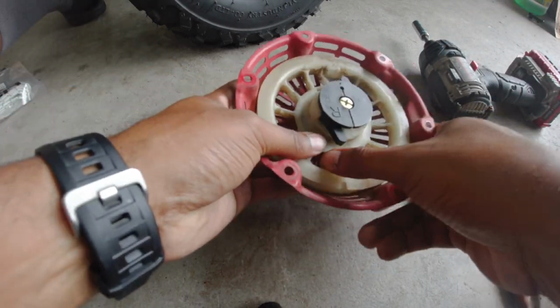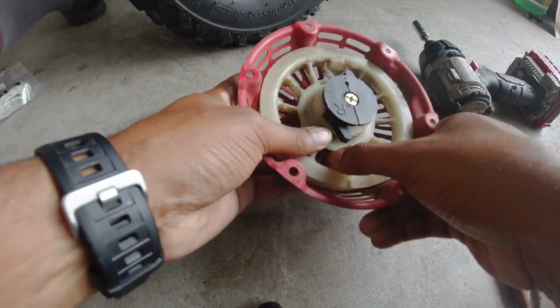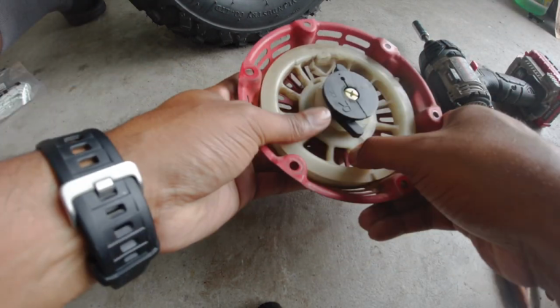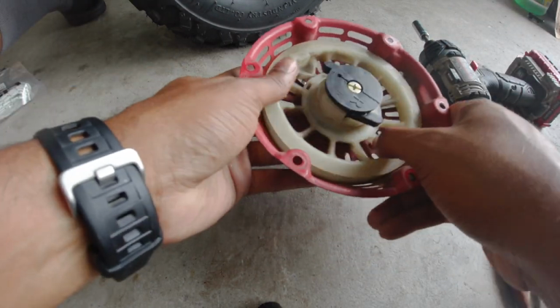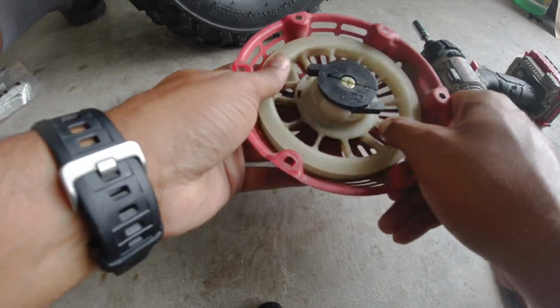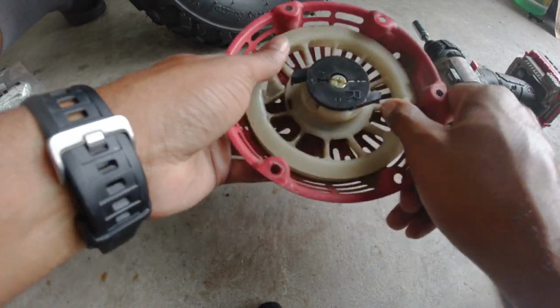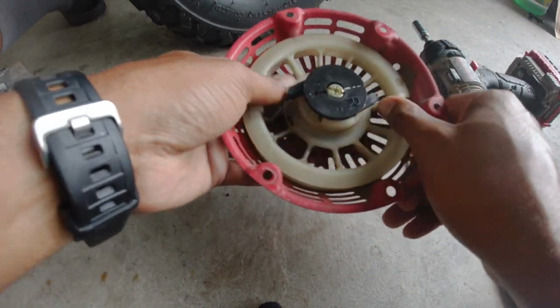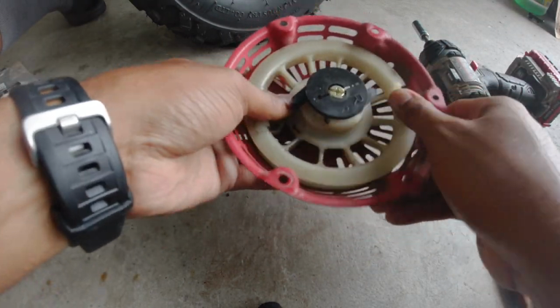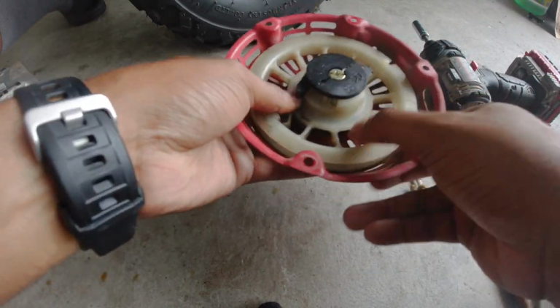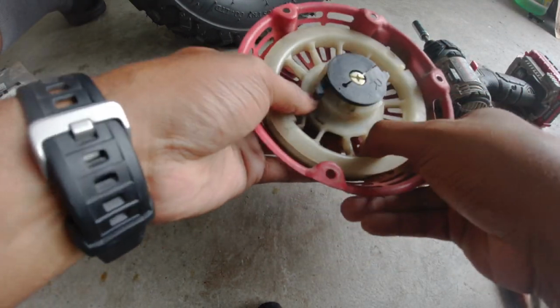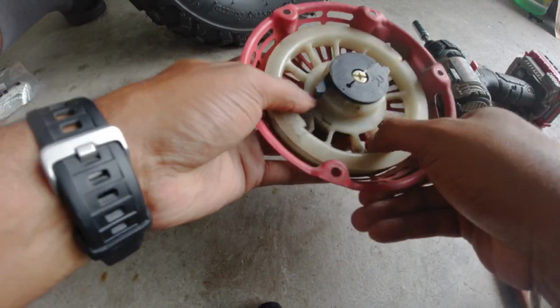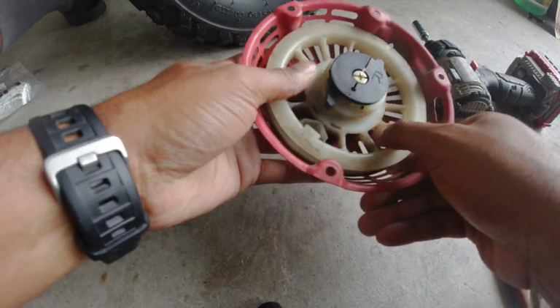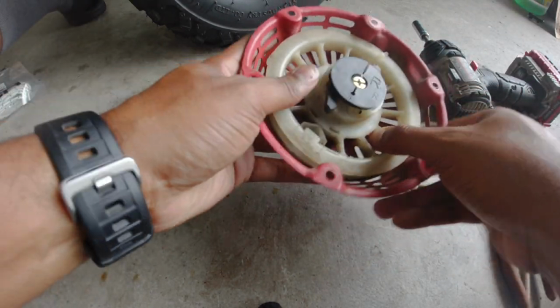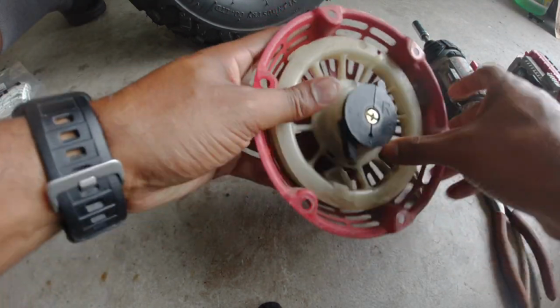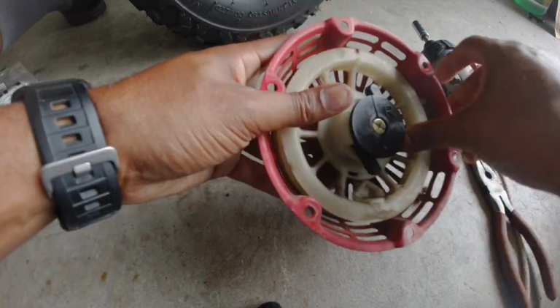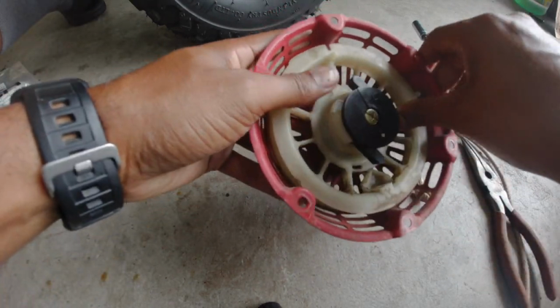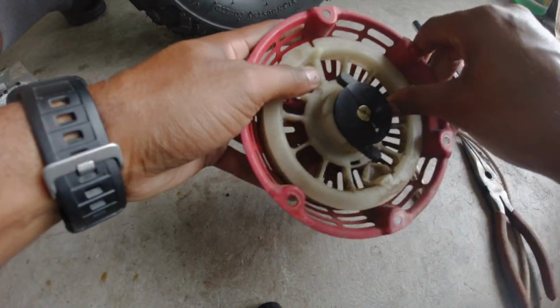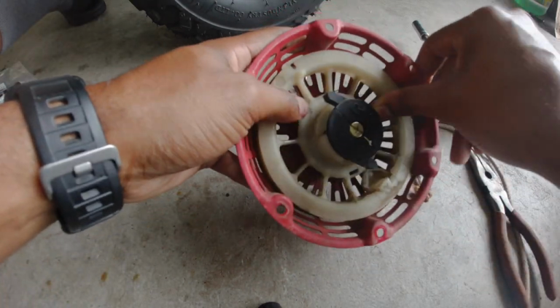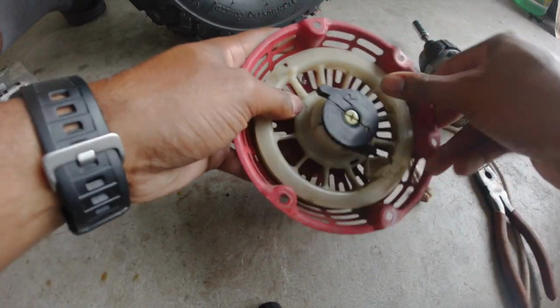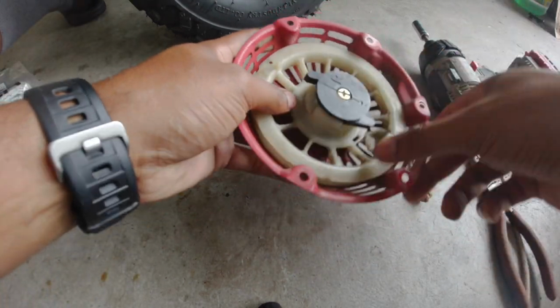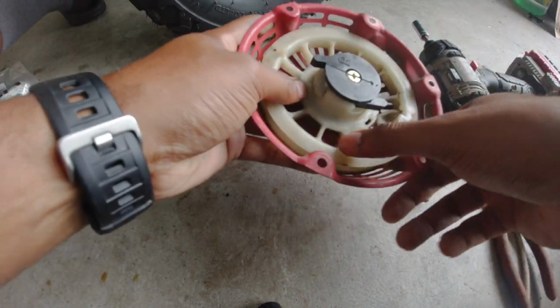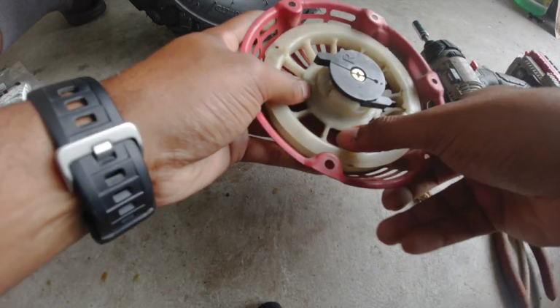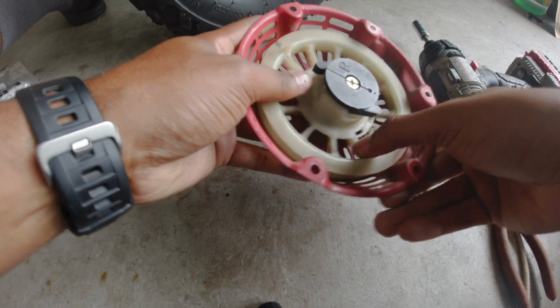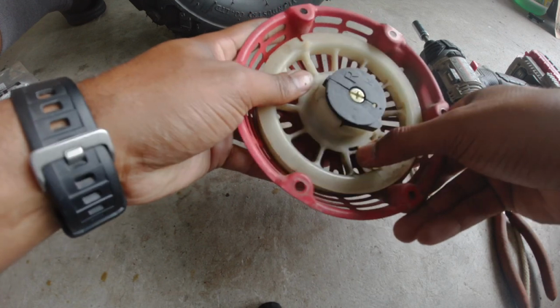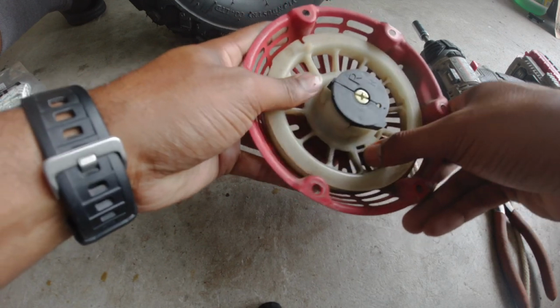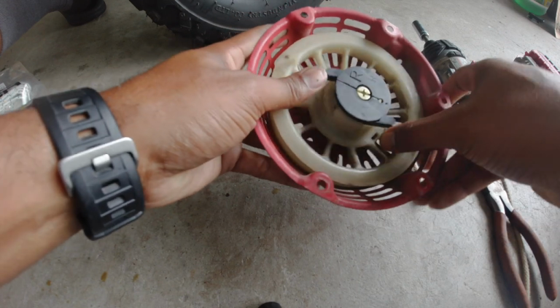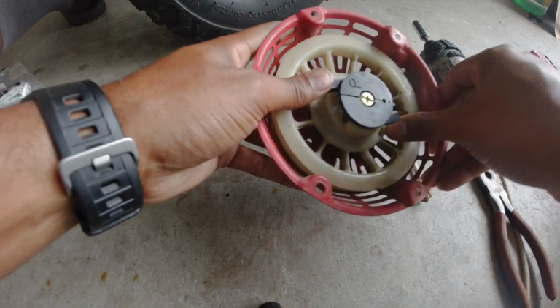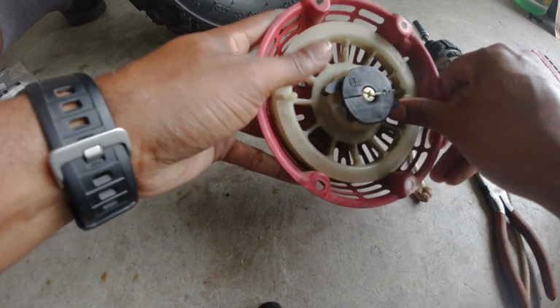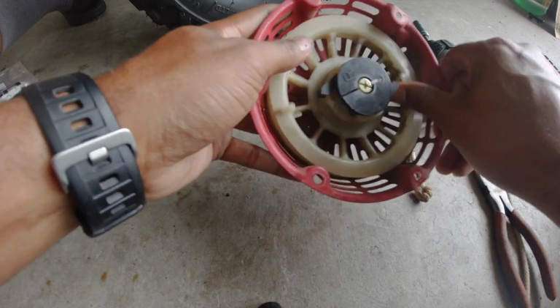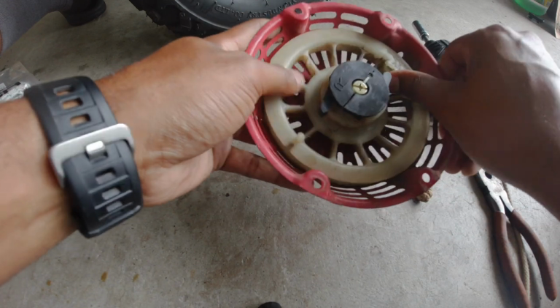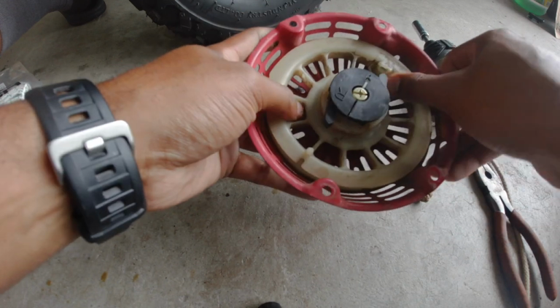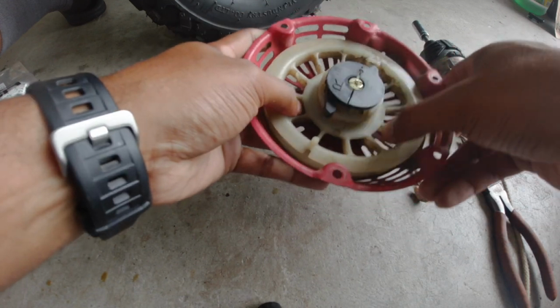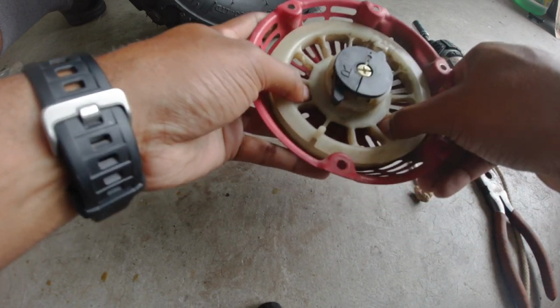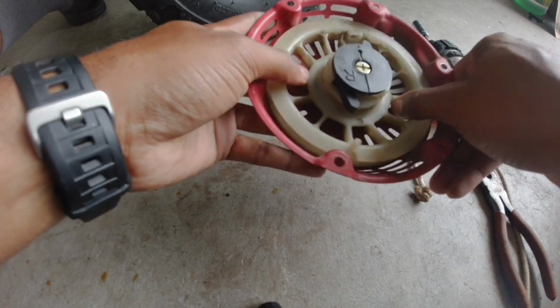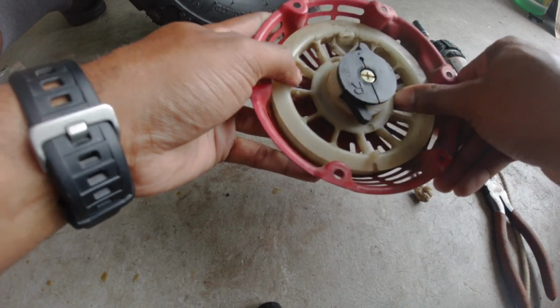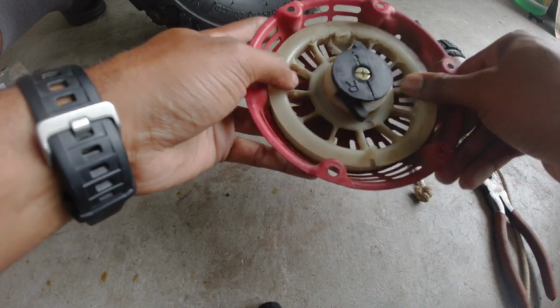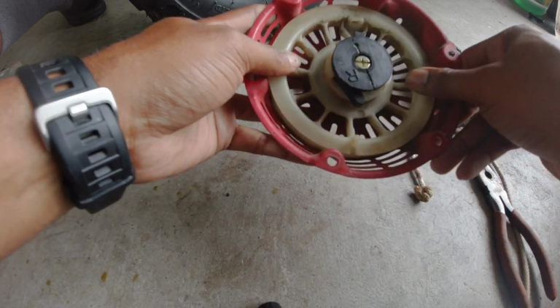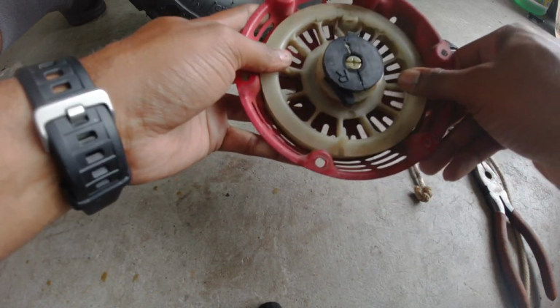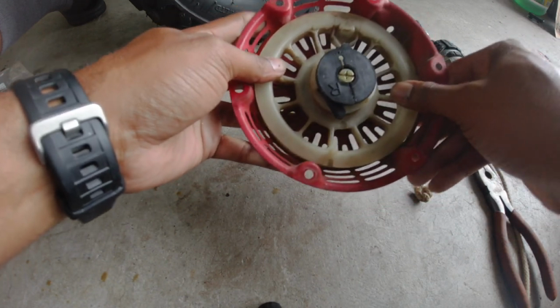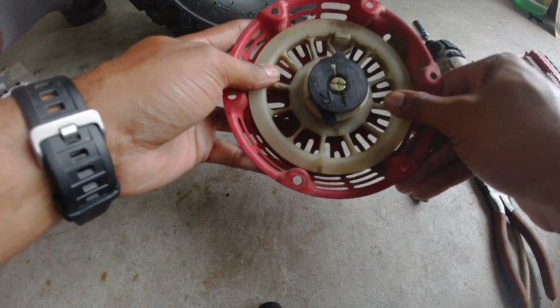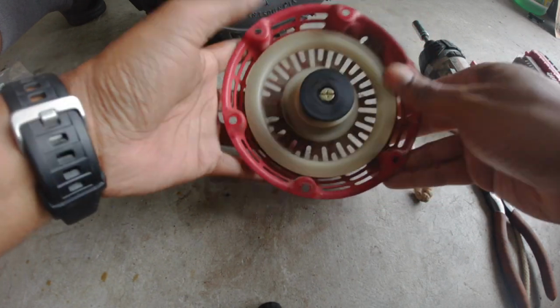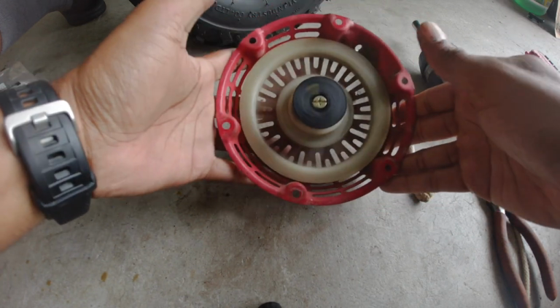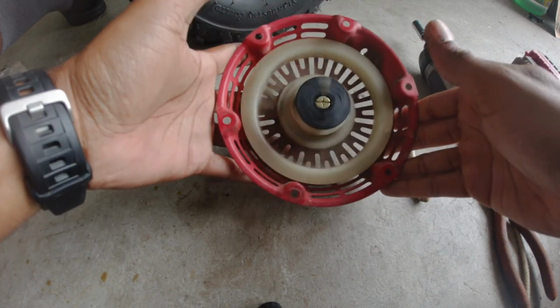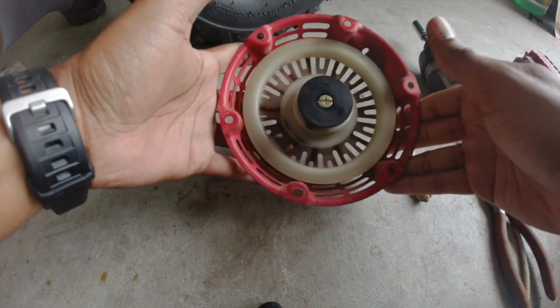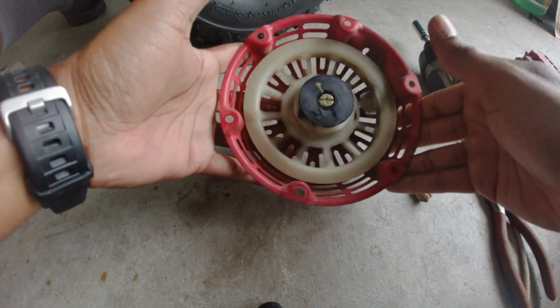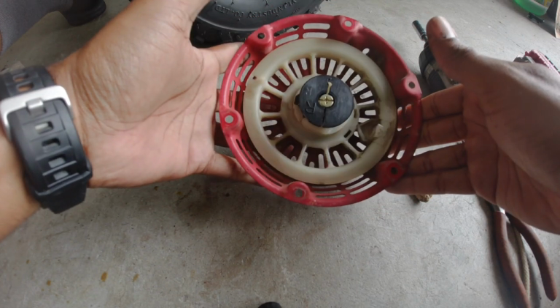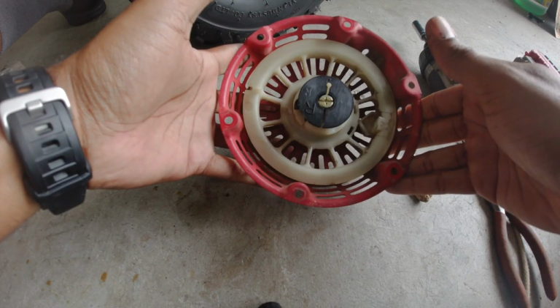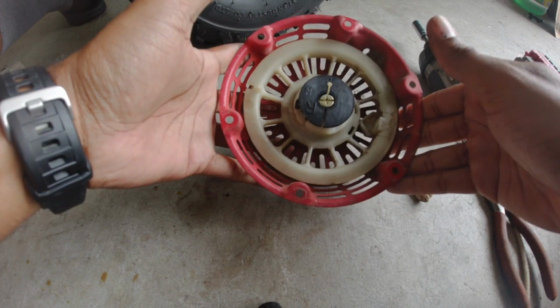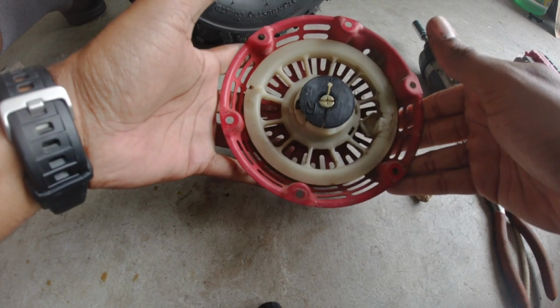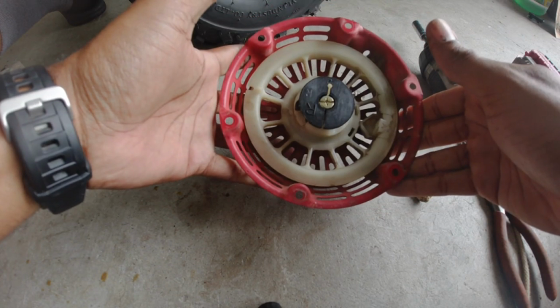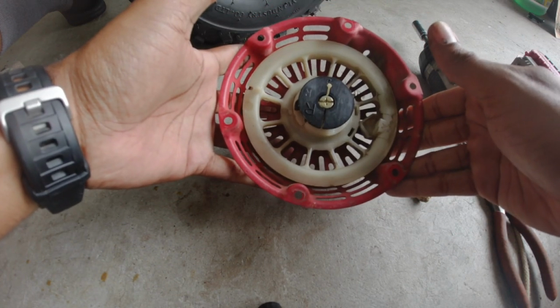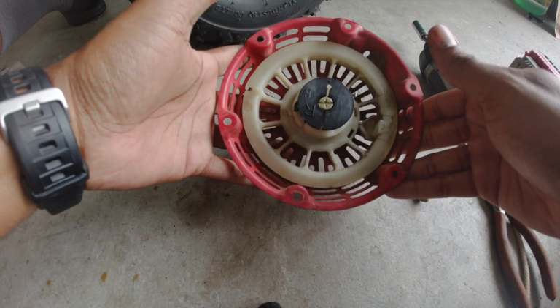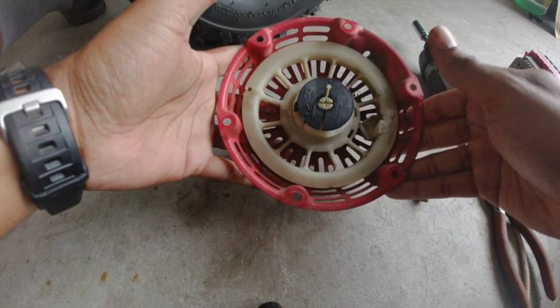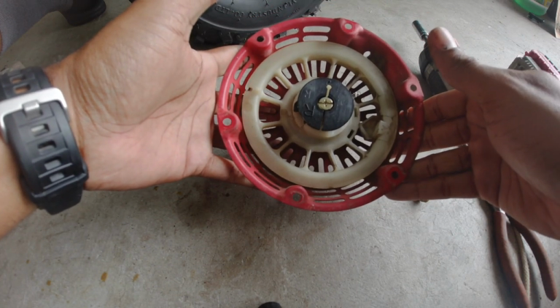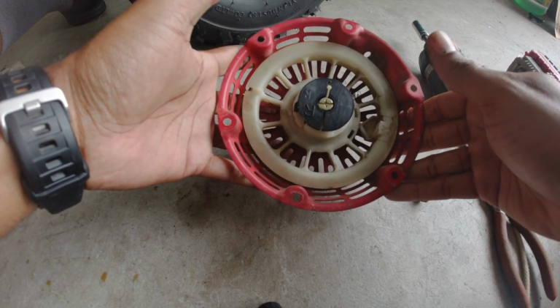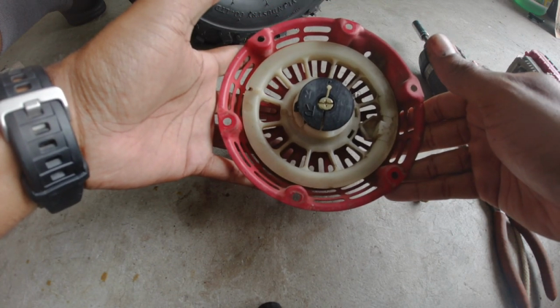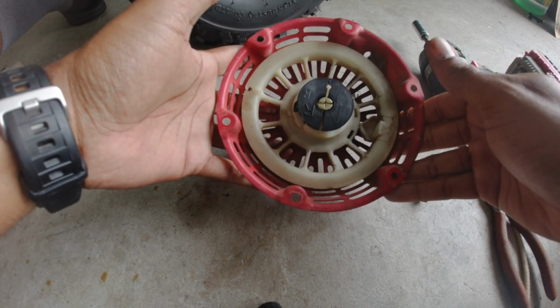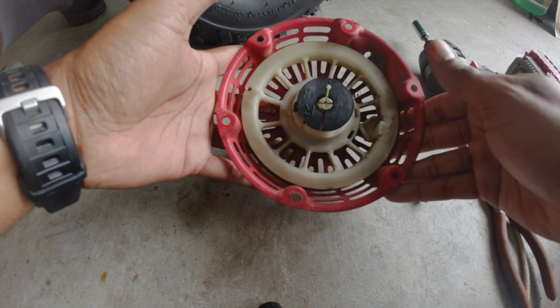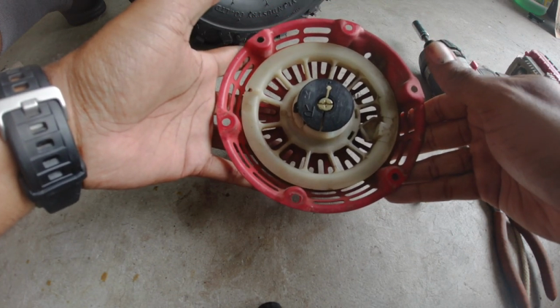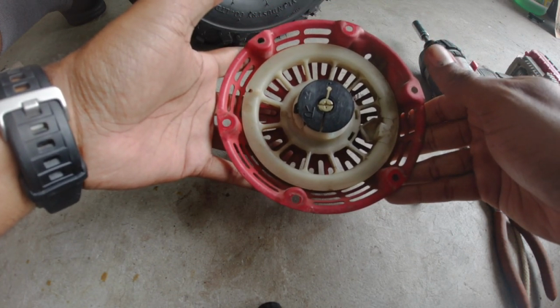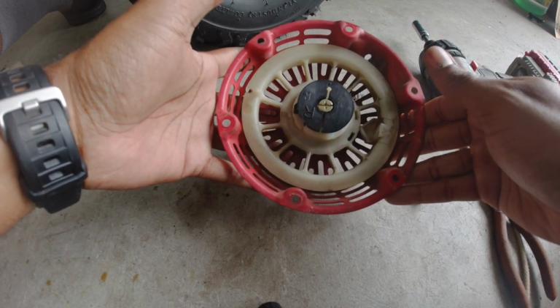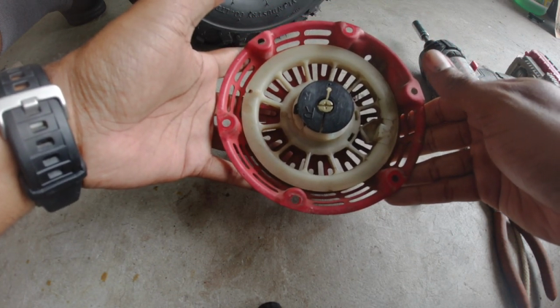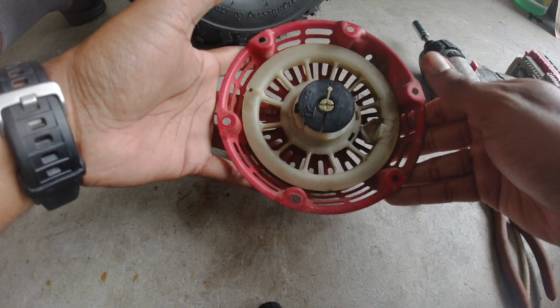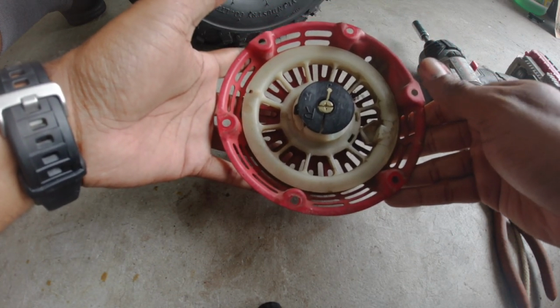The next thing you want to do is make sure that the spring is still good, so wind it a couple of times. The spring functionality is still good.